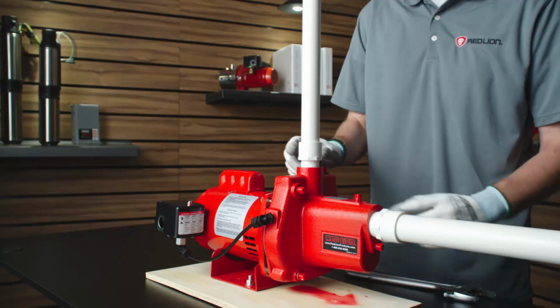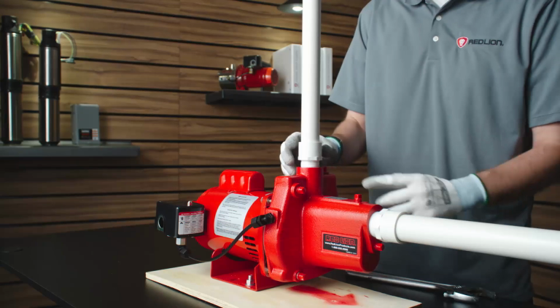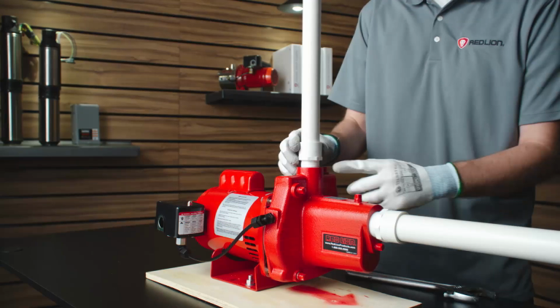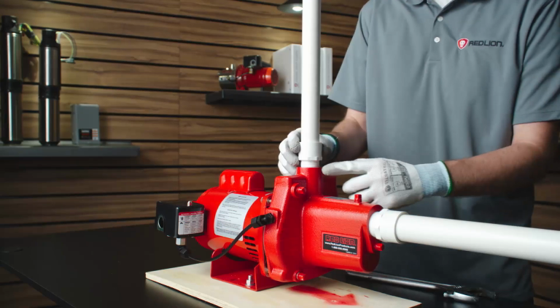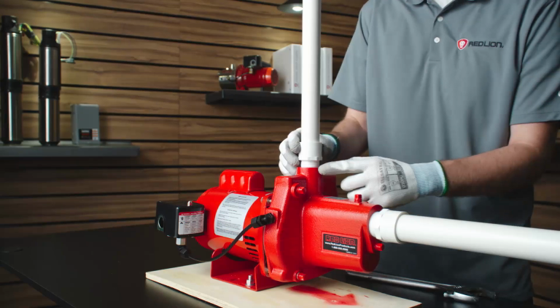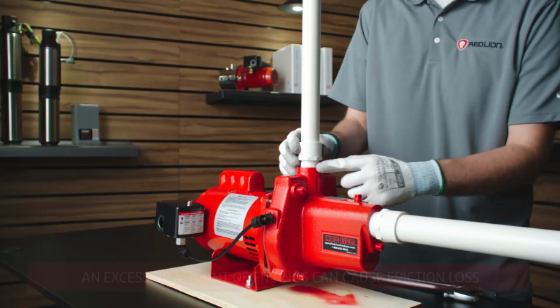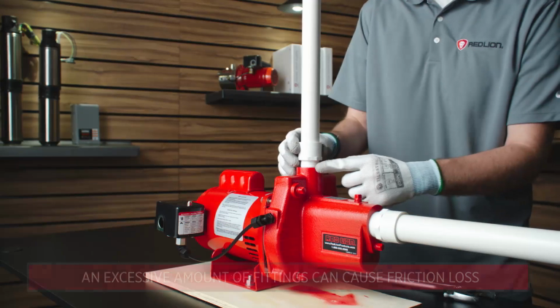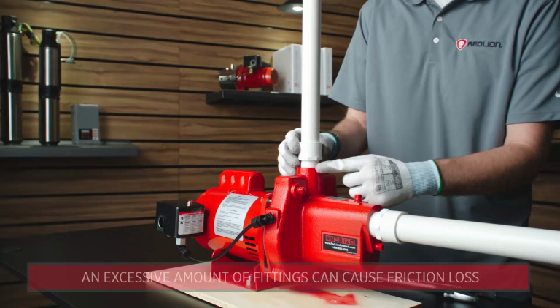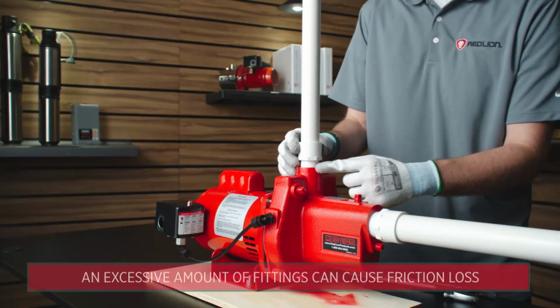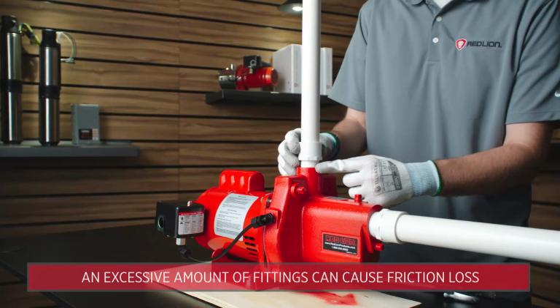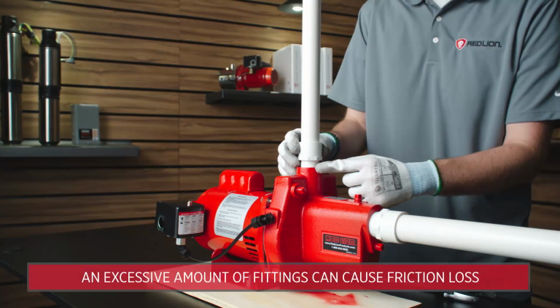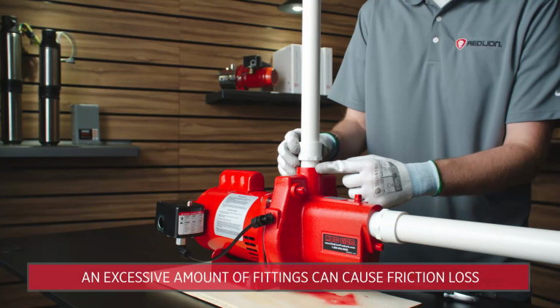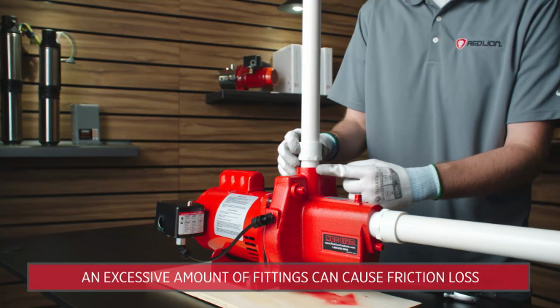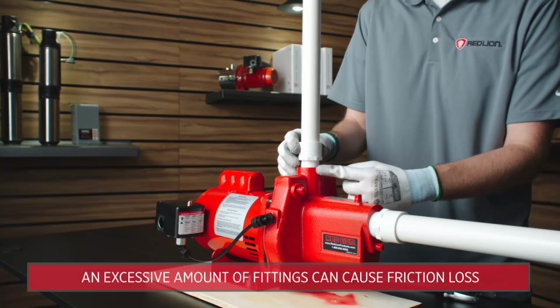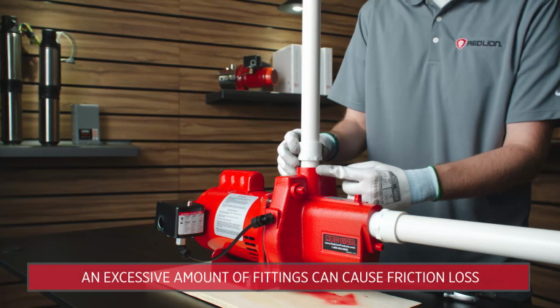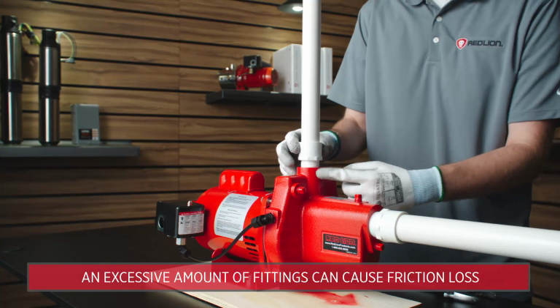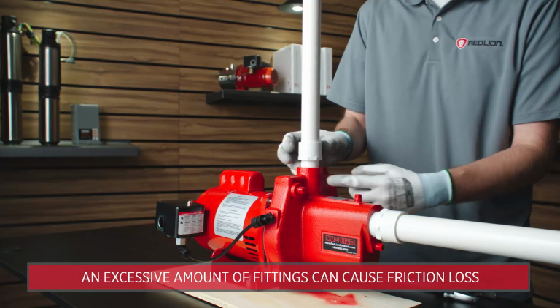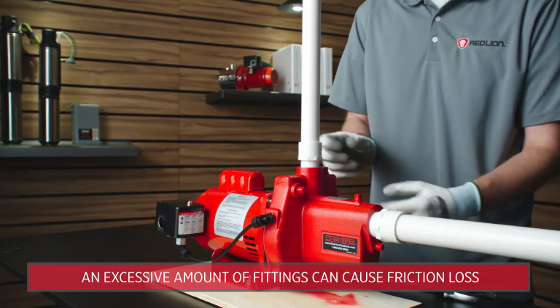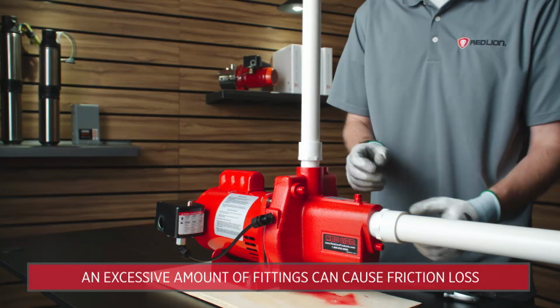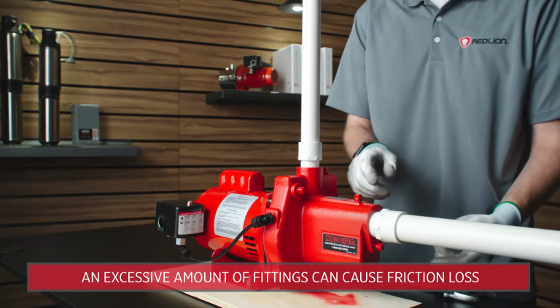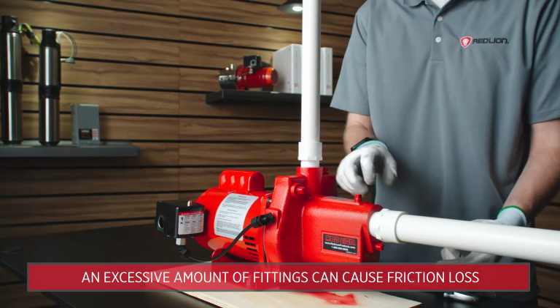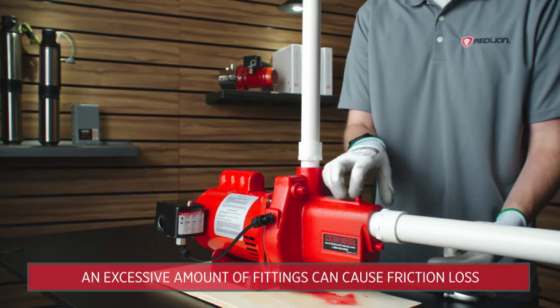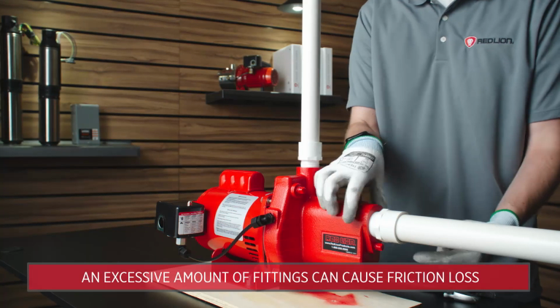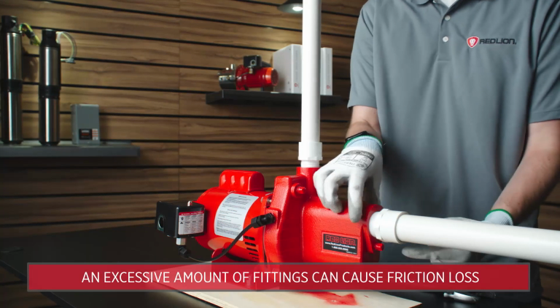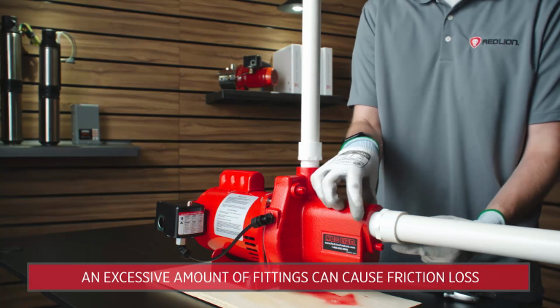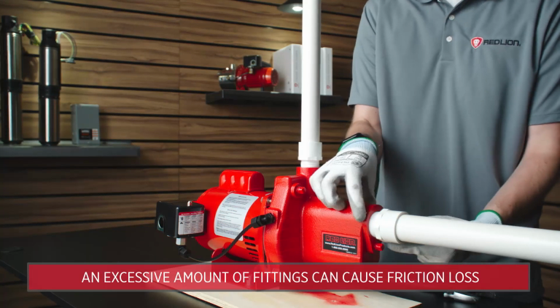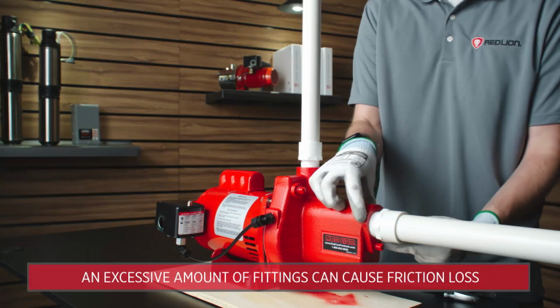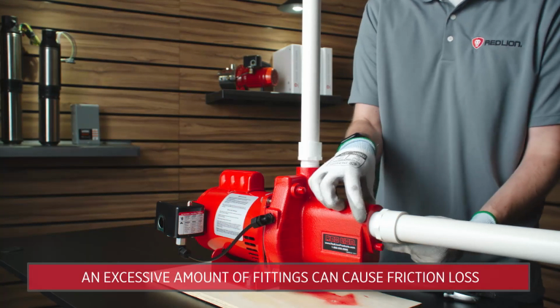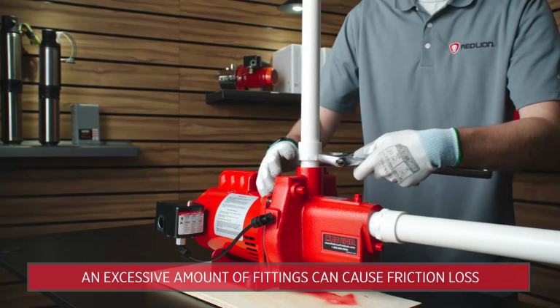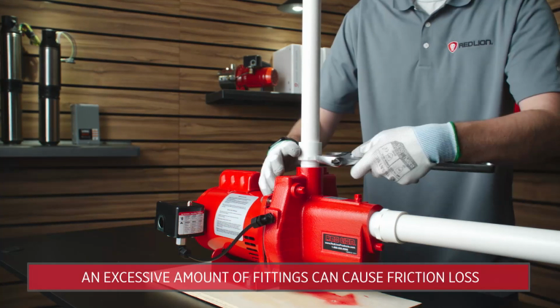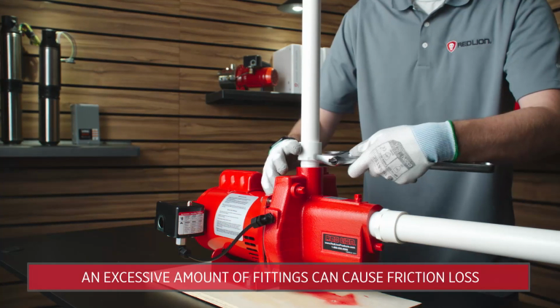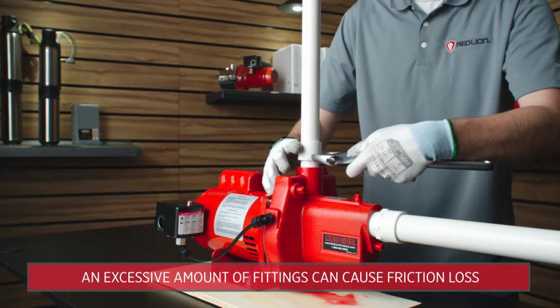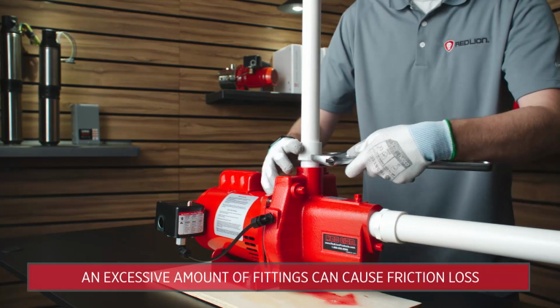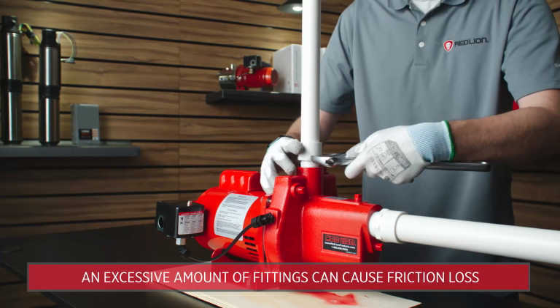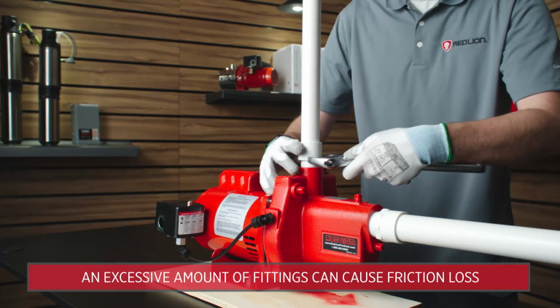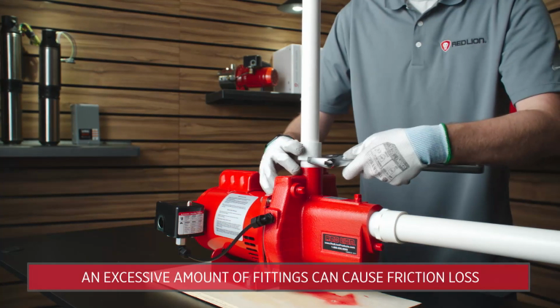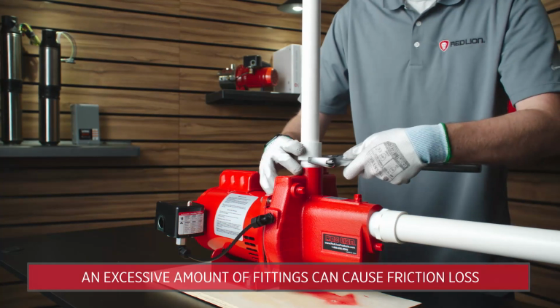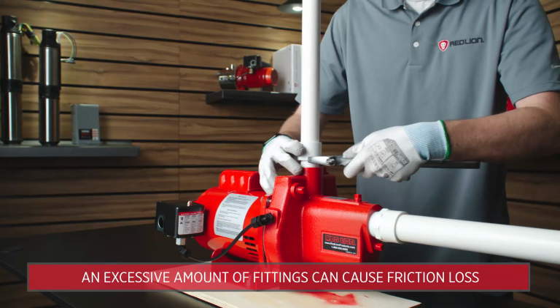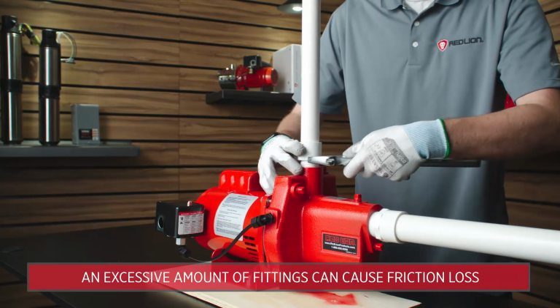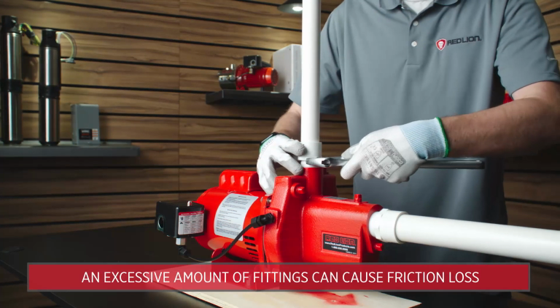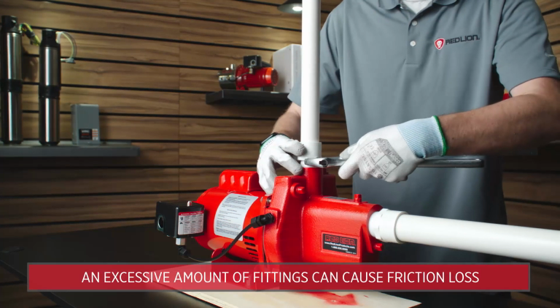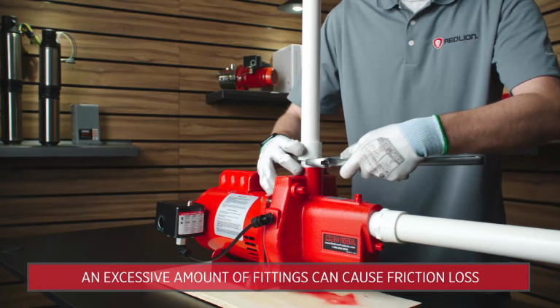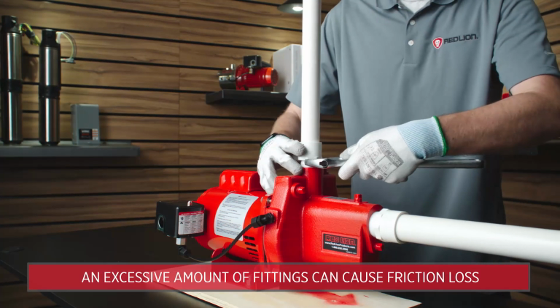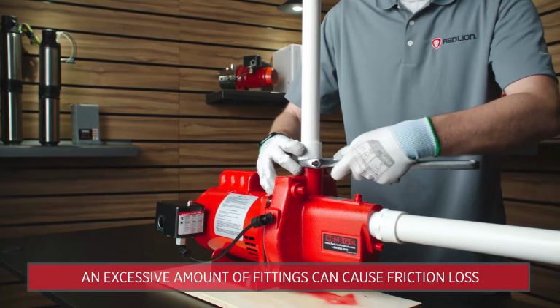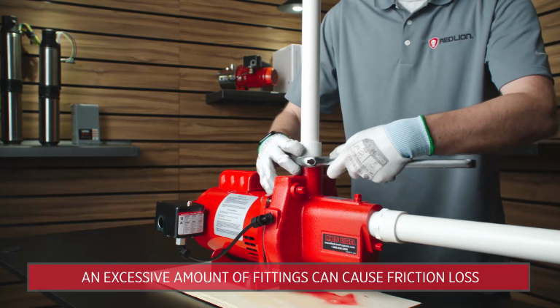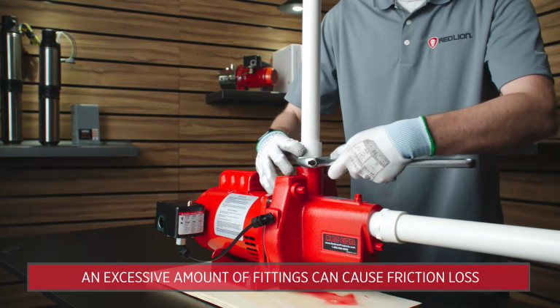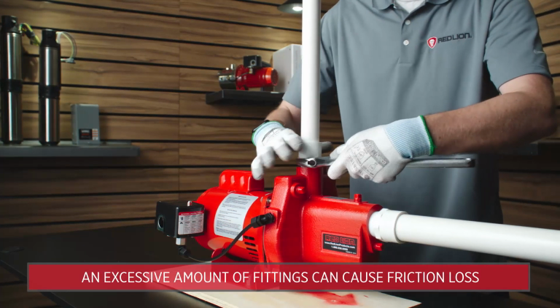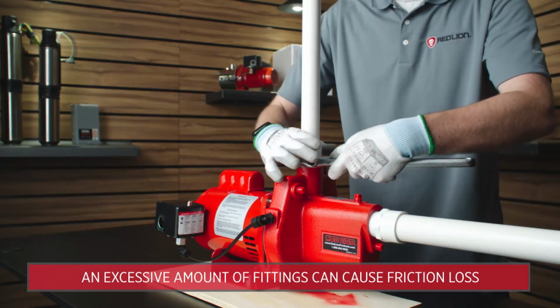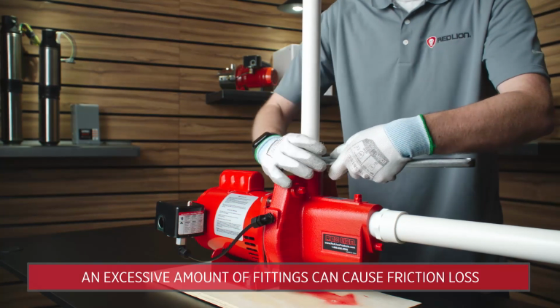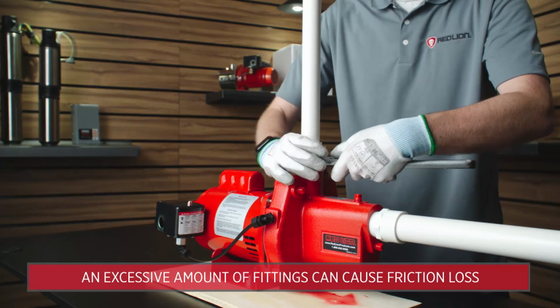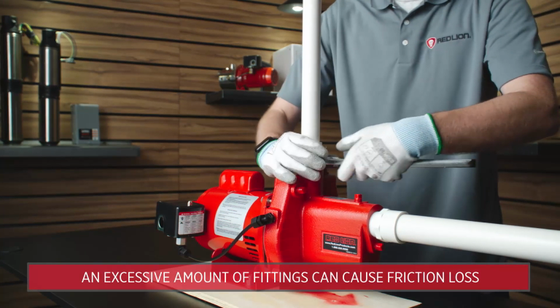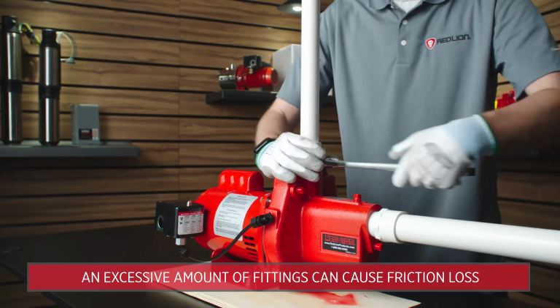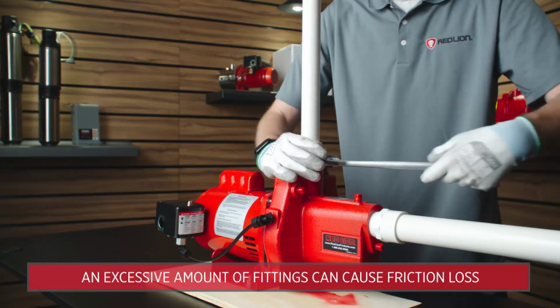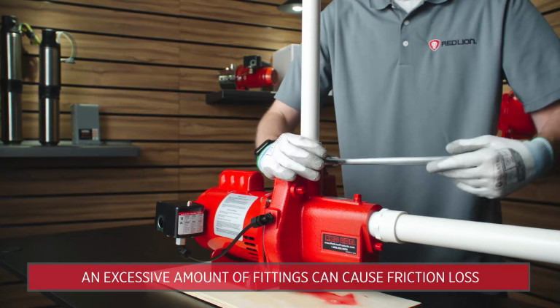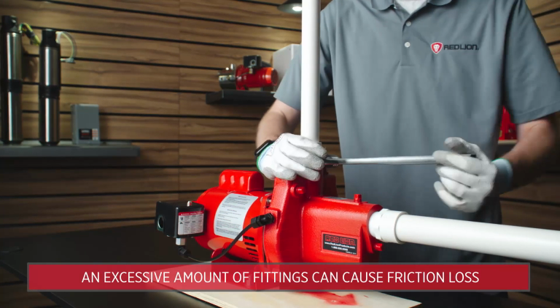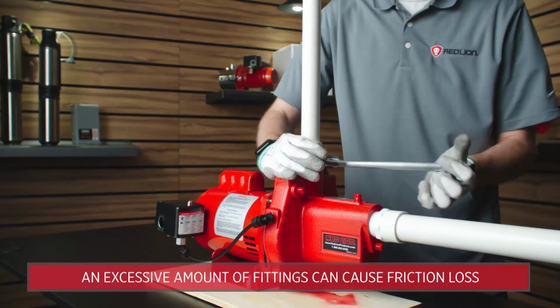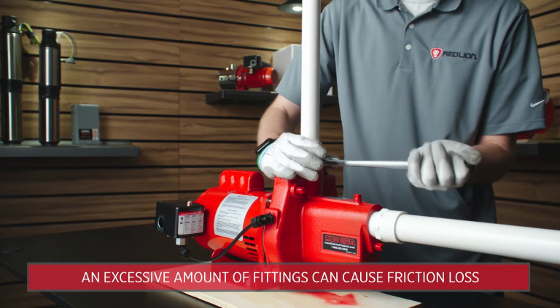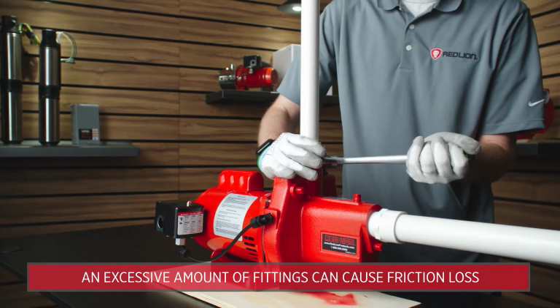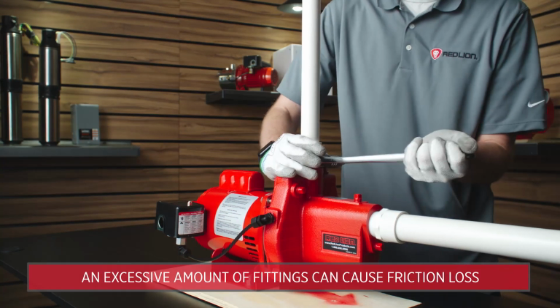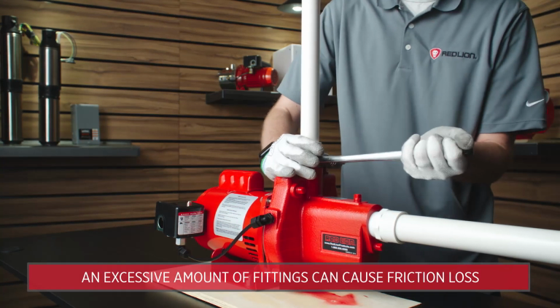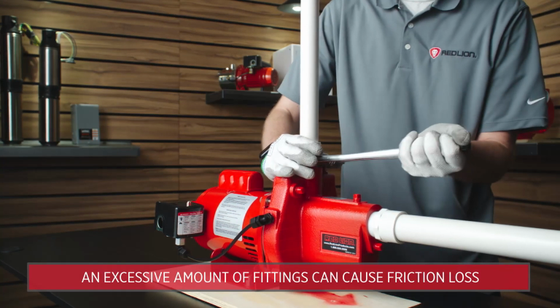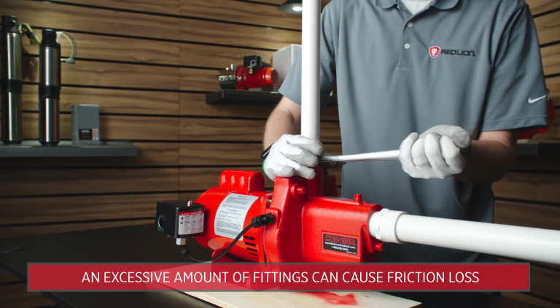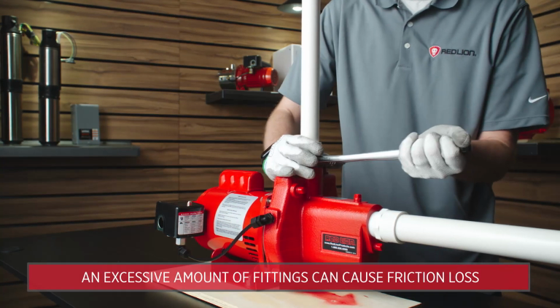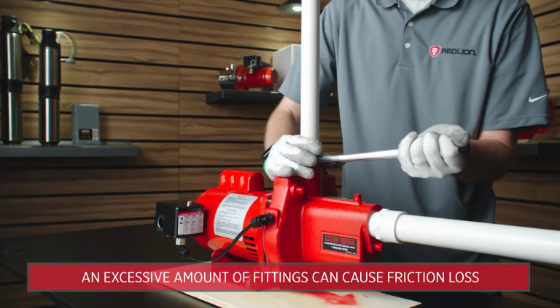Be sure to check for leaks in the intake pipe. Loose connections or a cracked pipe can cause a pump to rapid cycle.